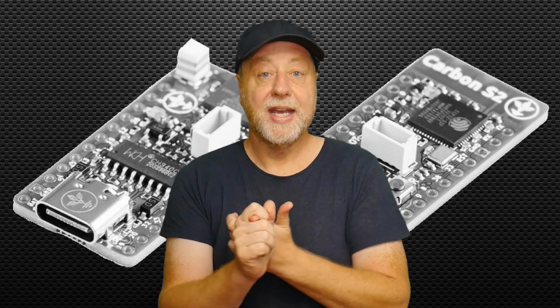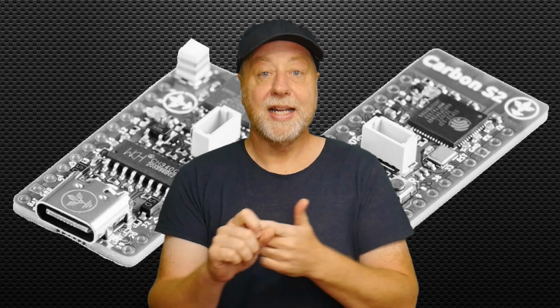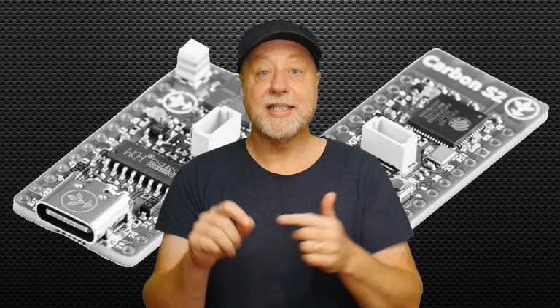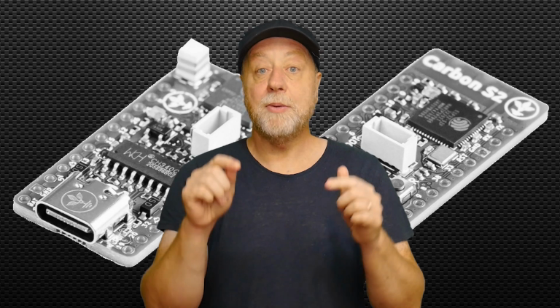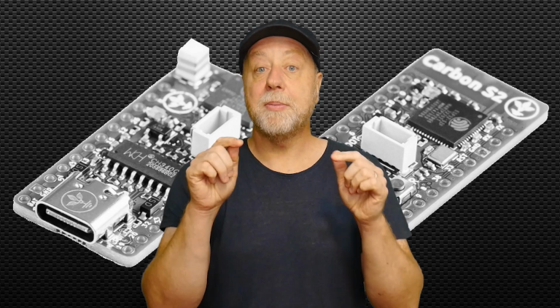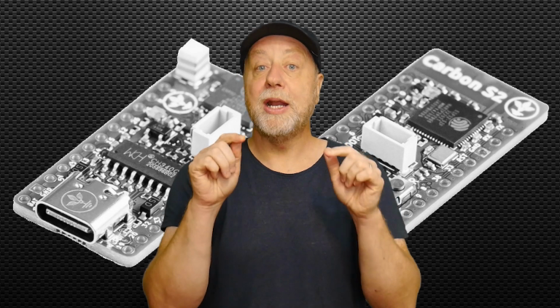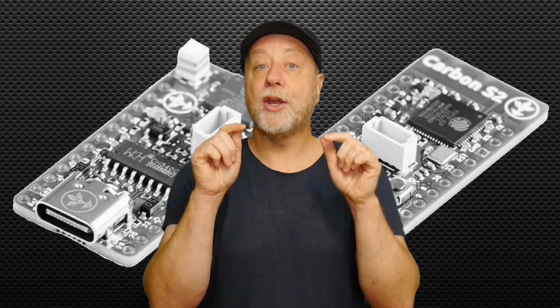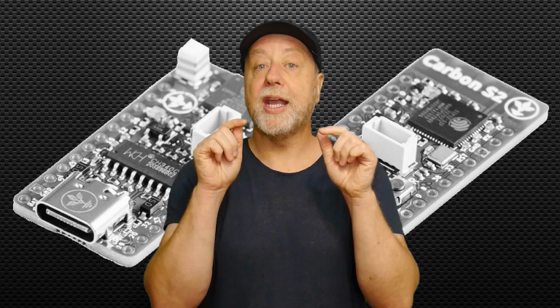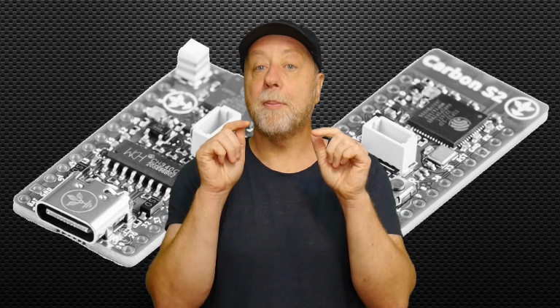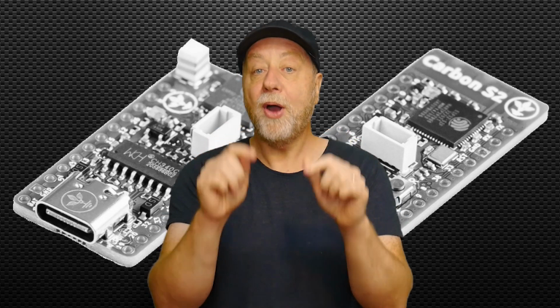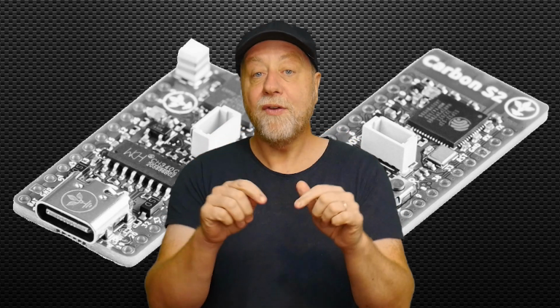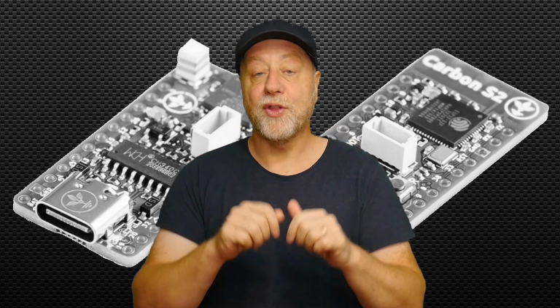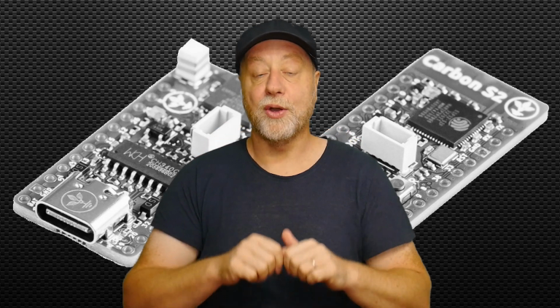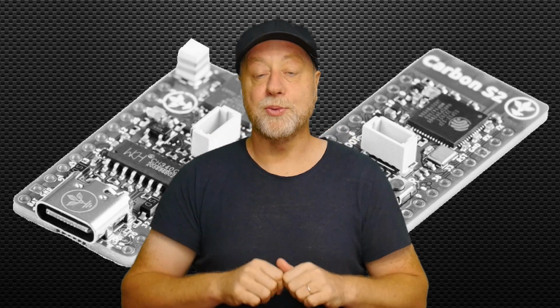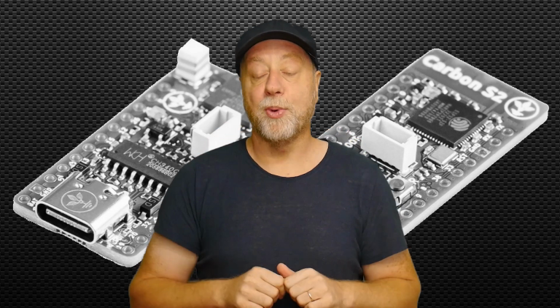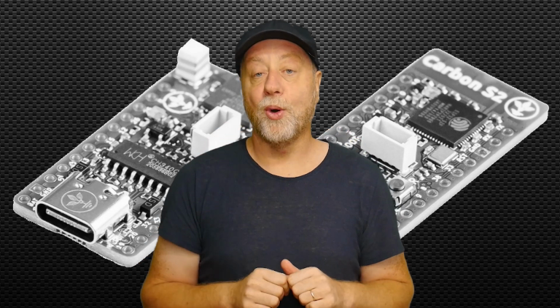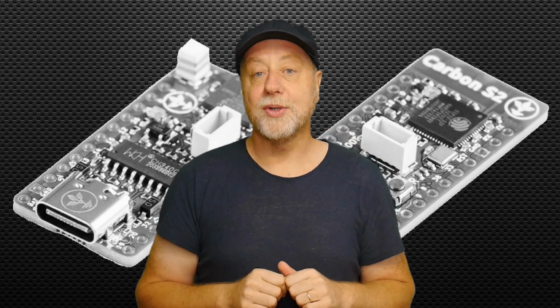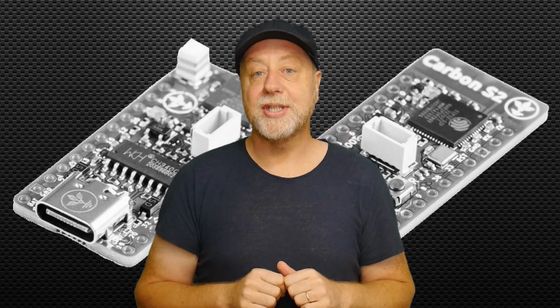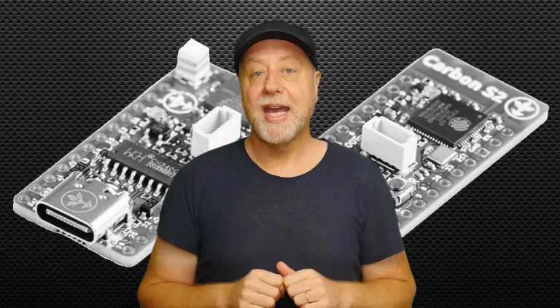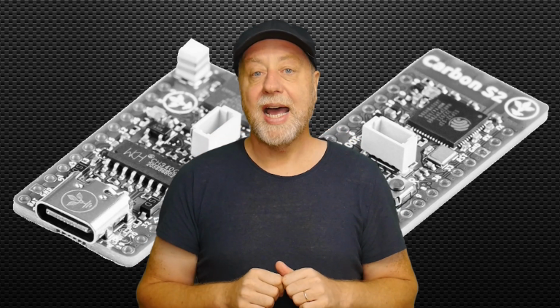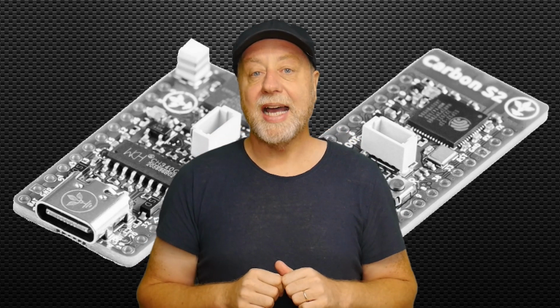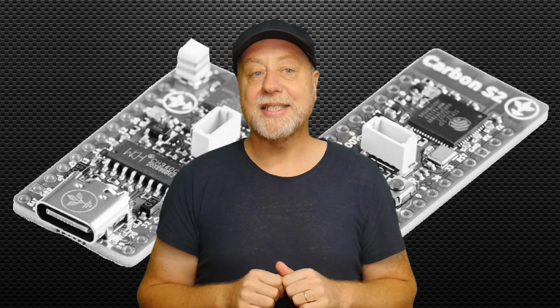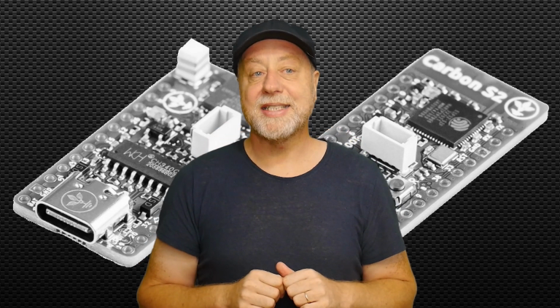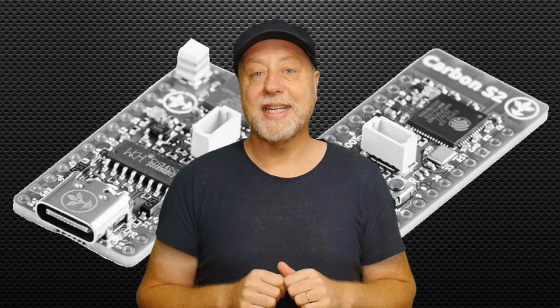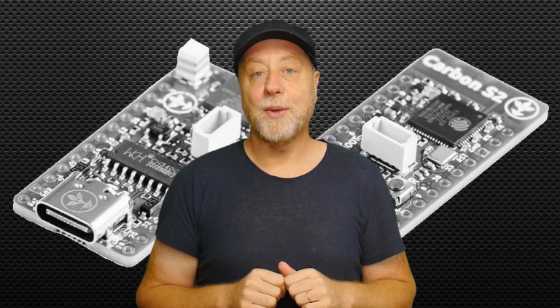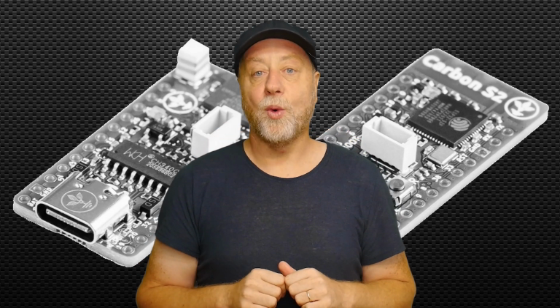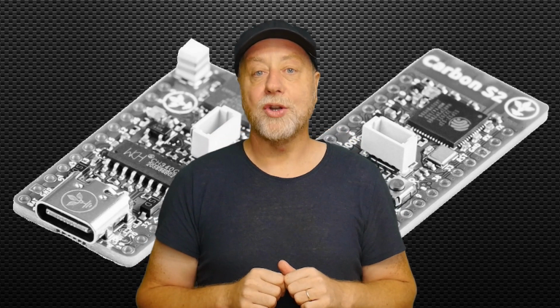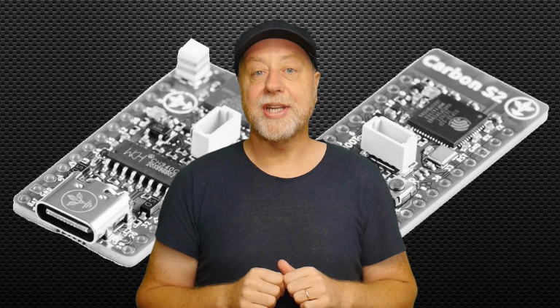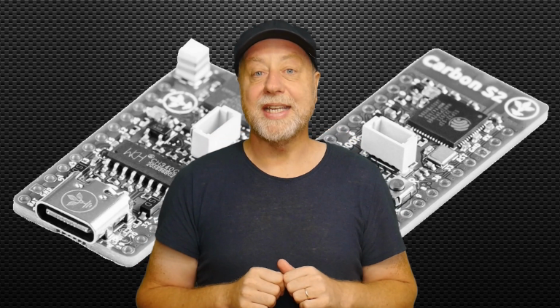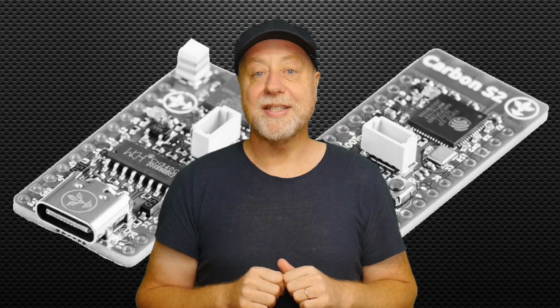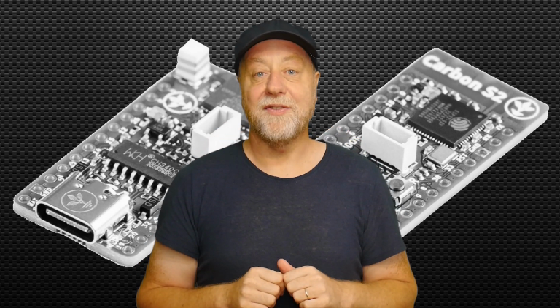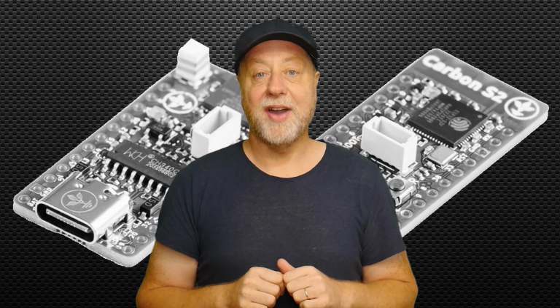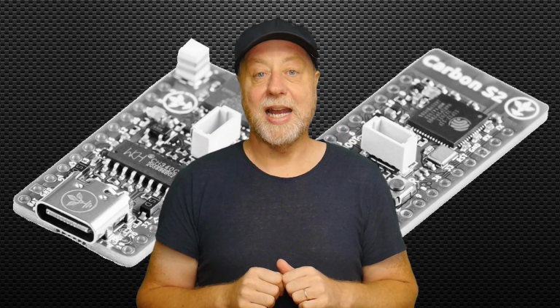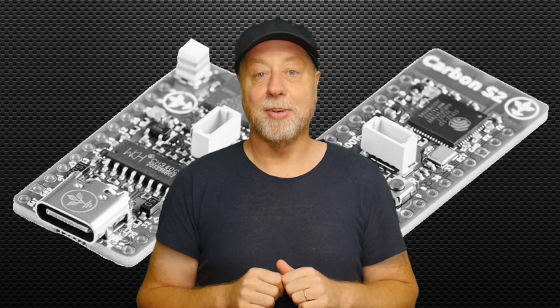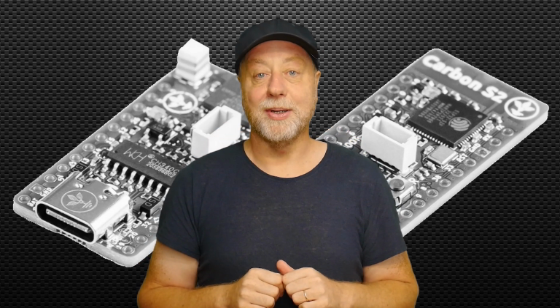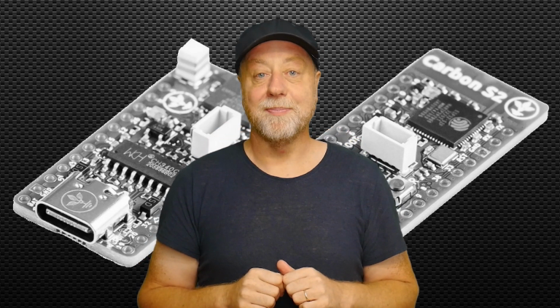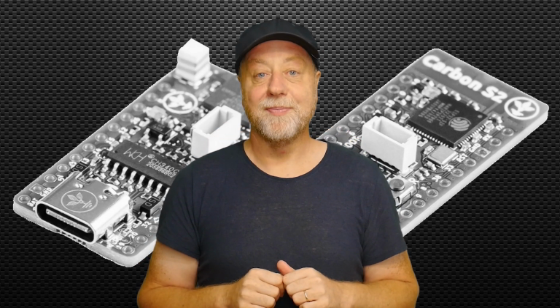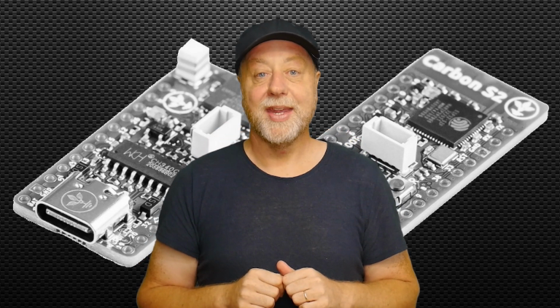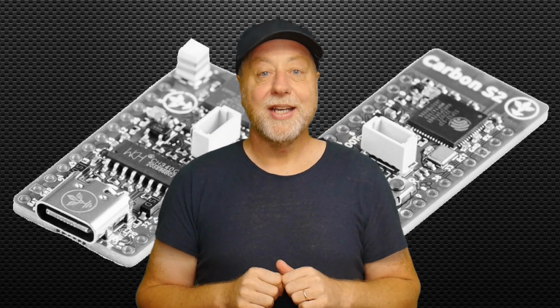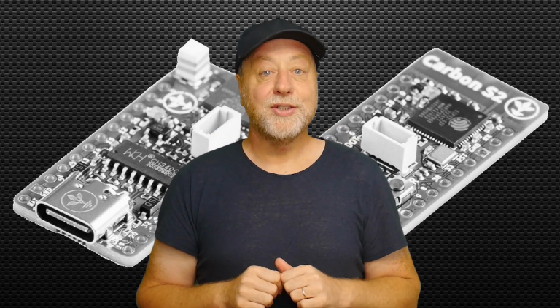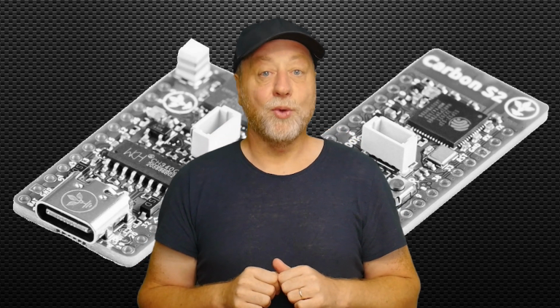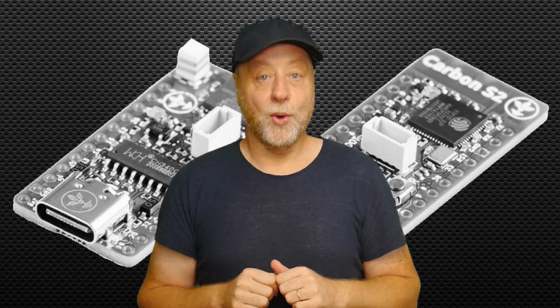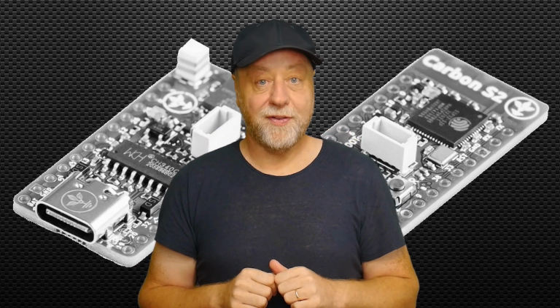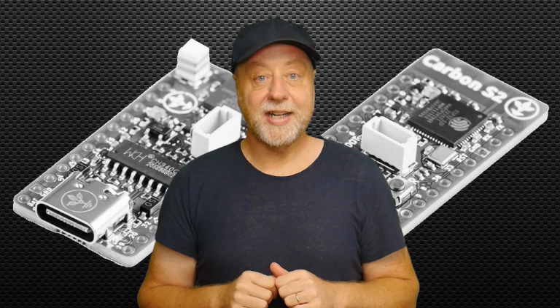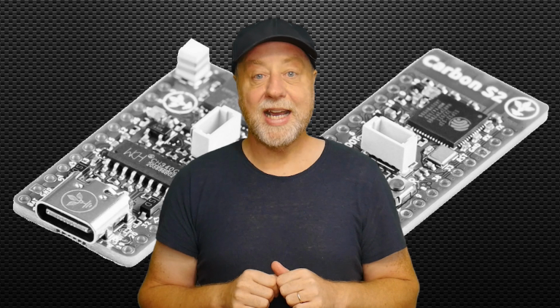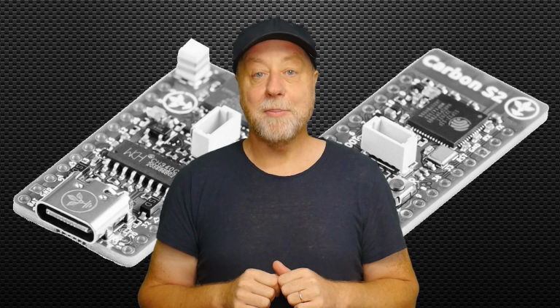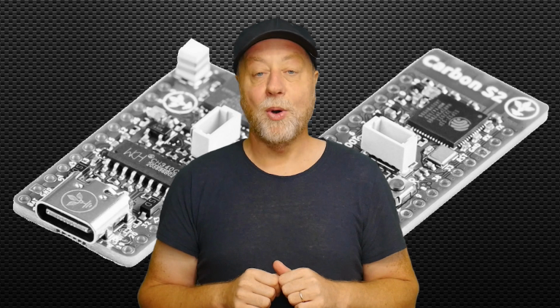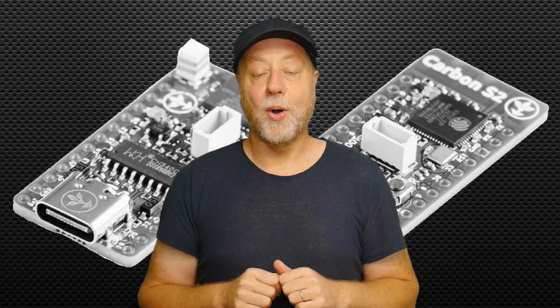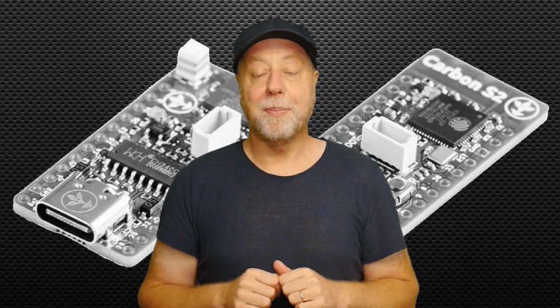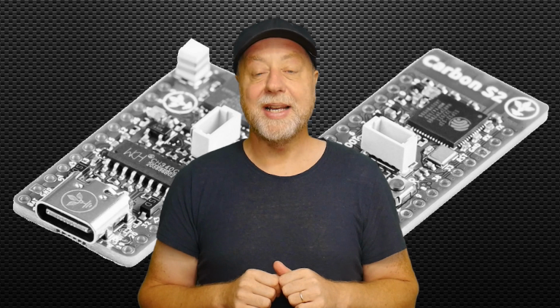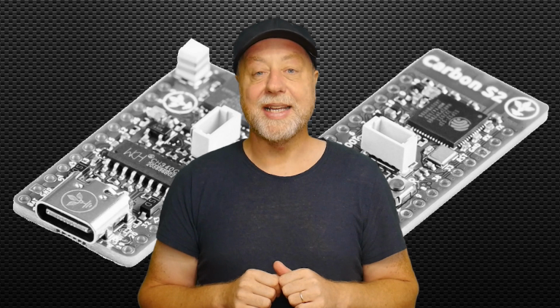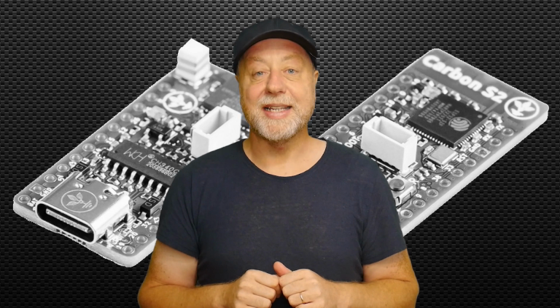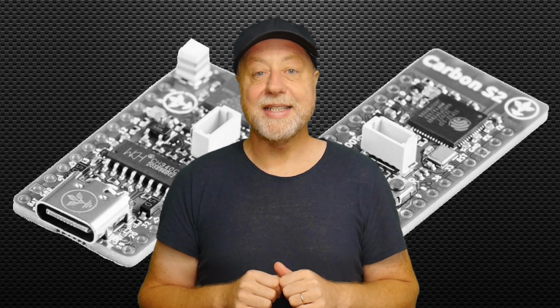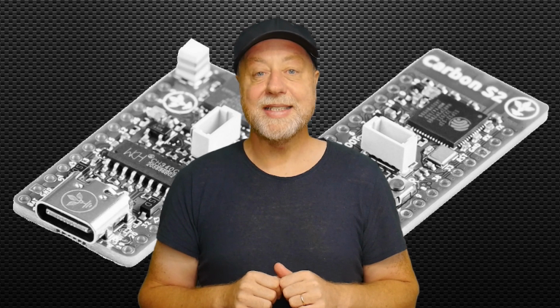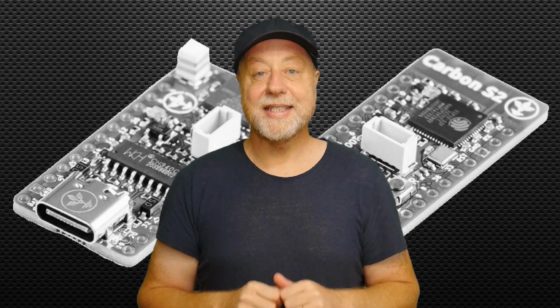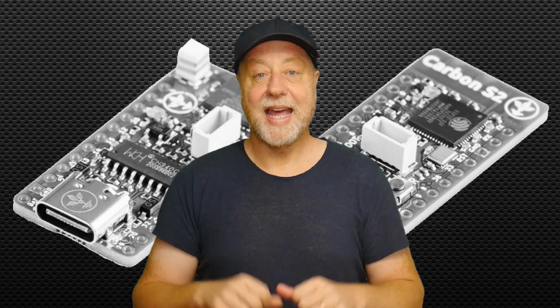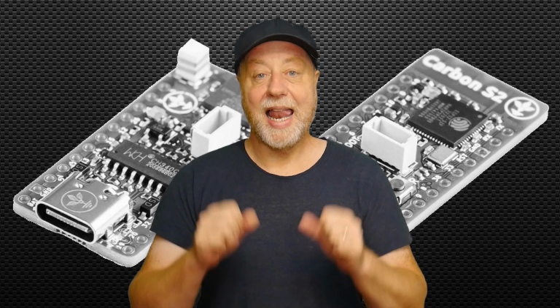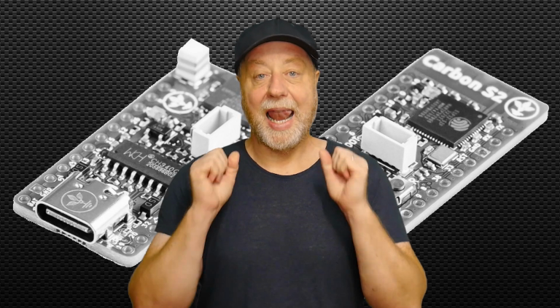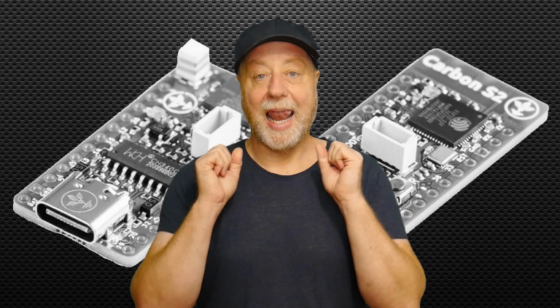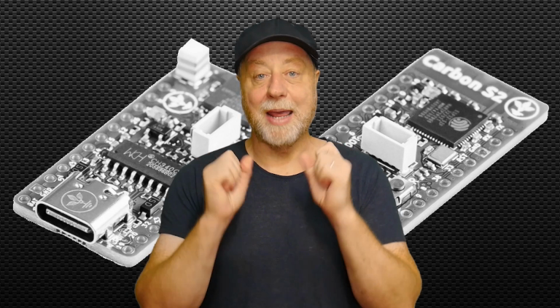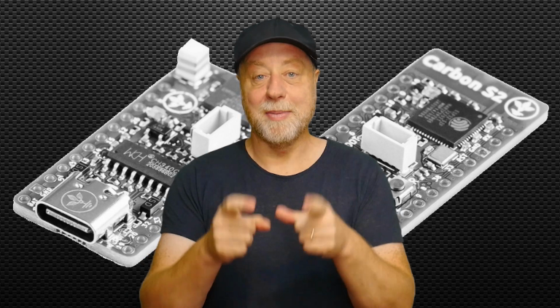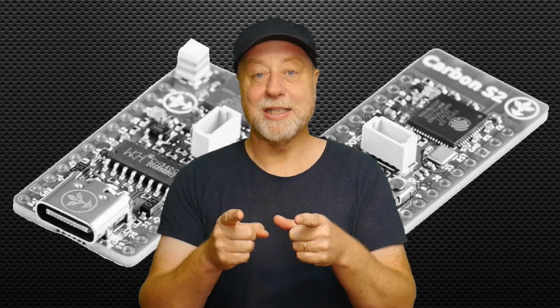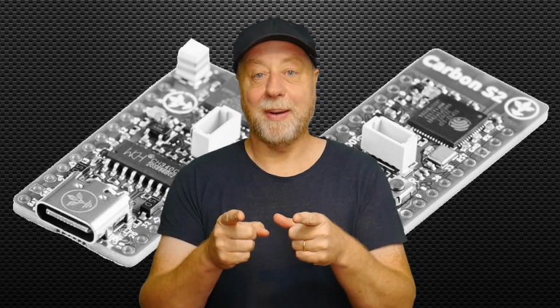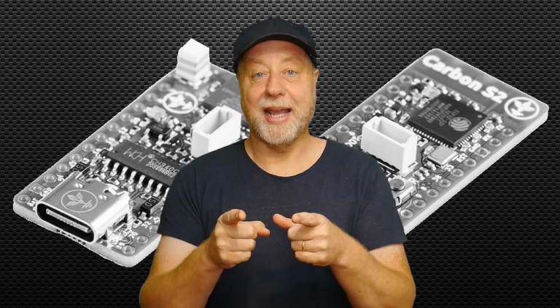Today we're going to be looking at both of those boards and see what is available. So if you want to find out more, please let me explain.